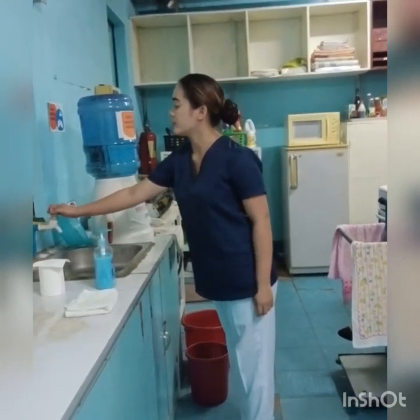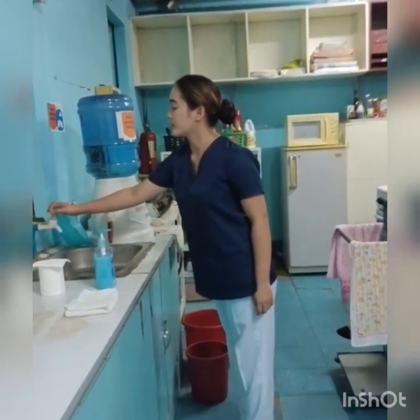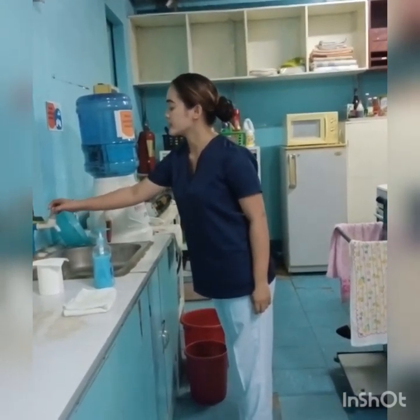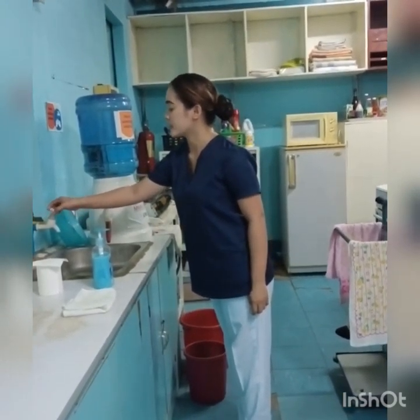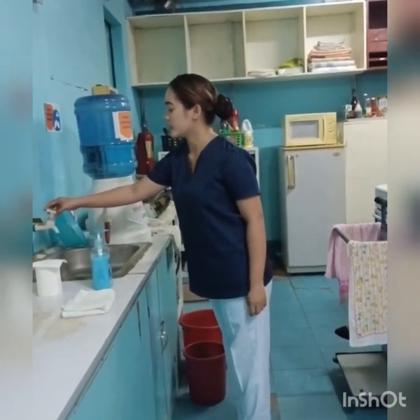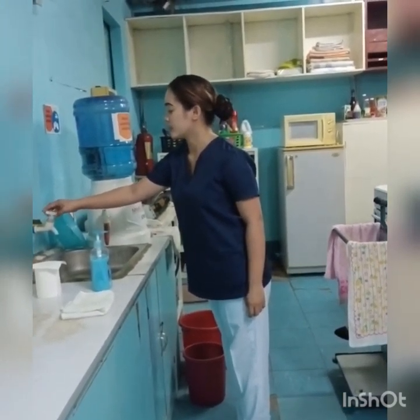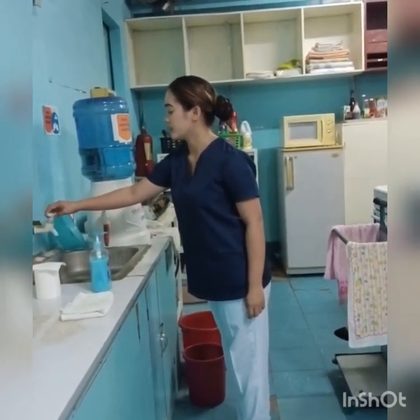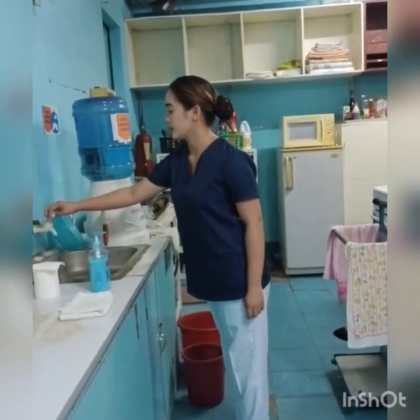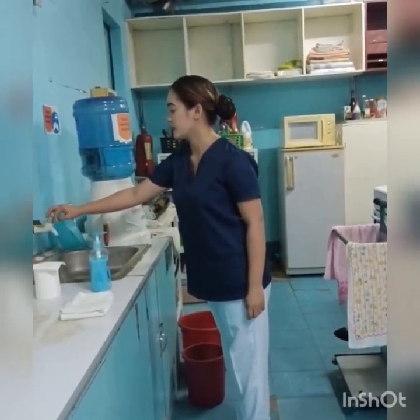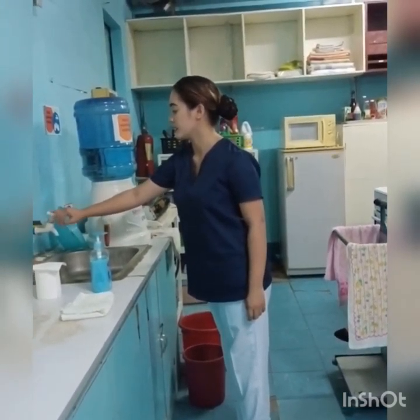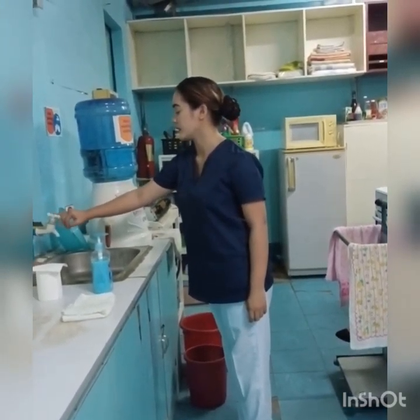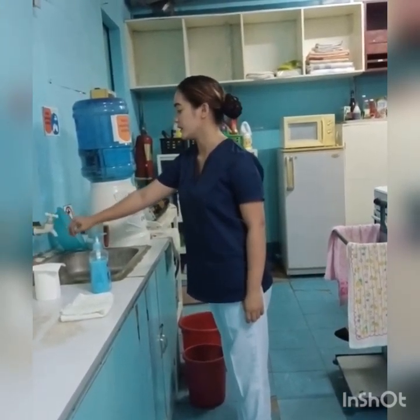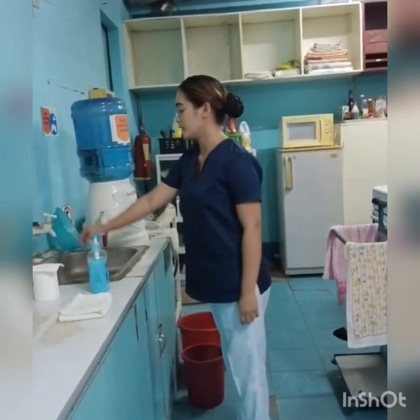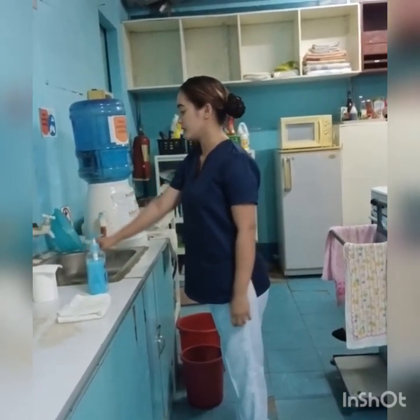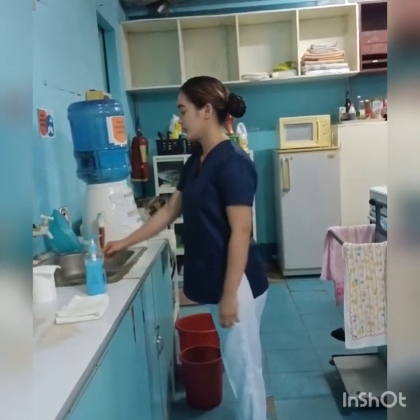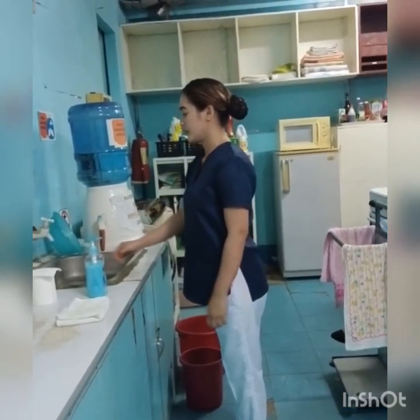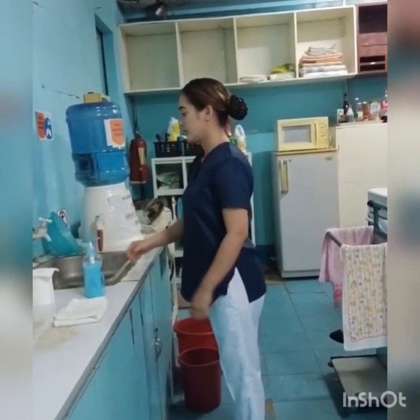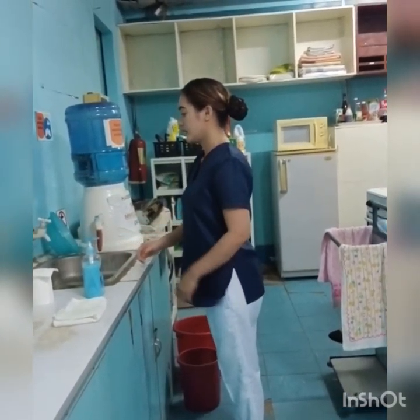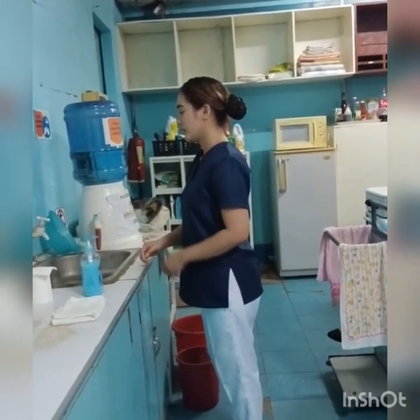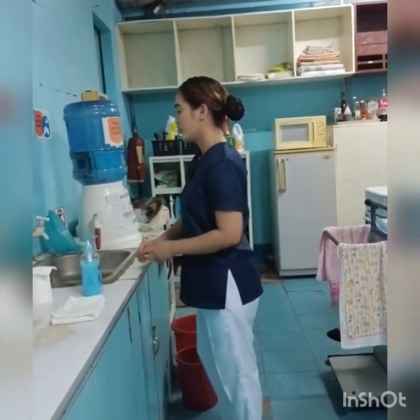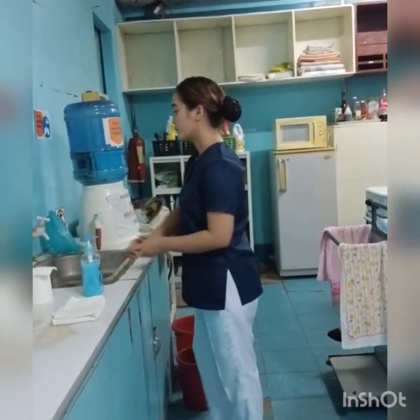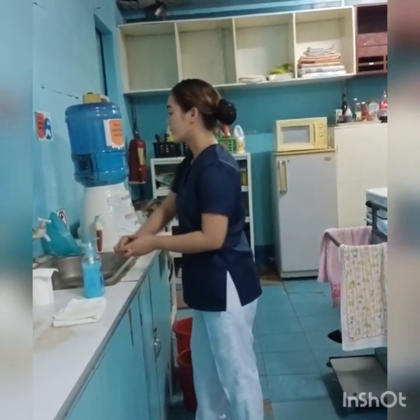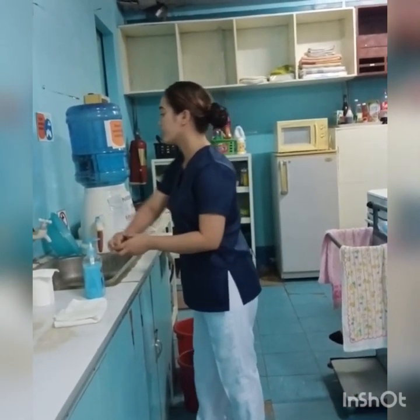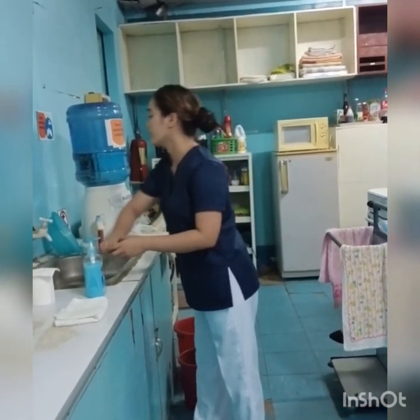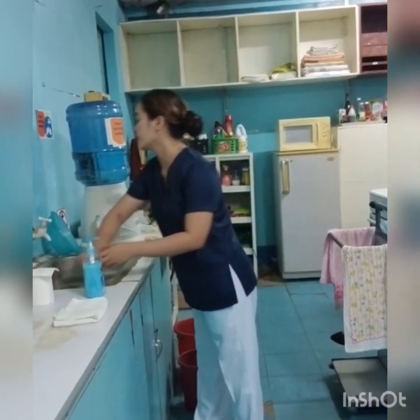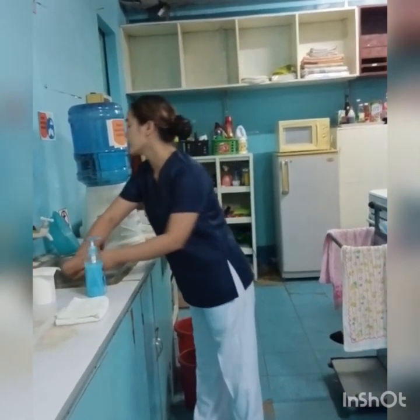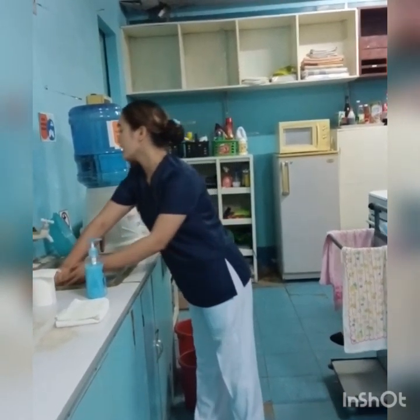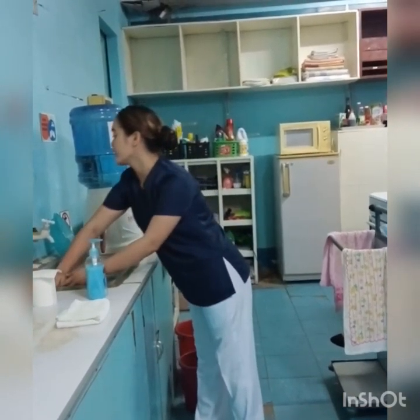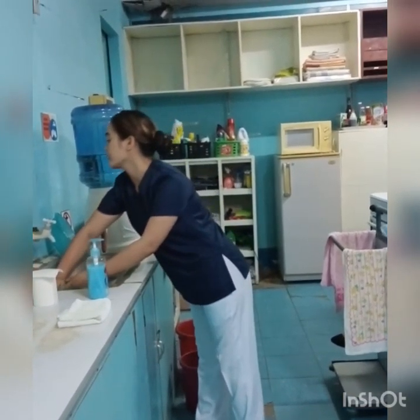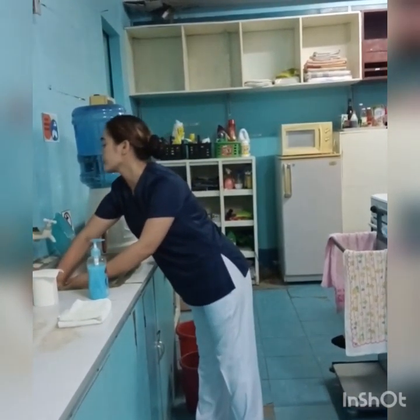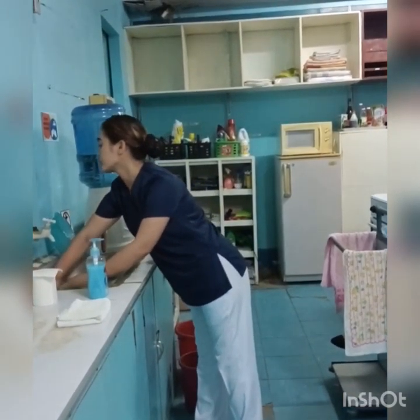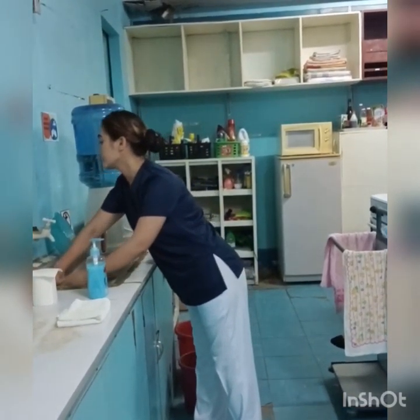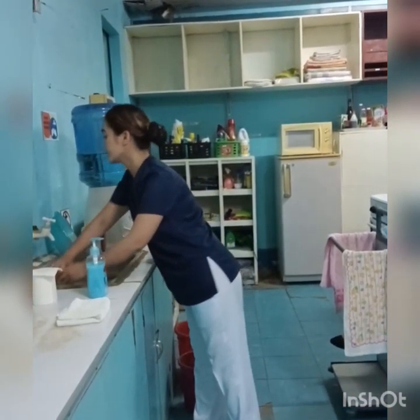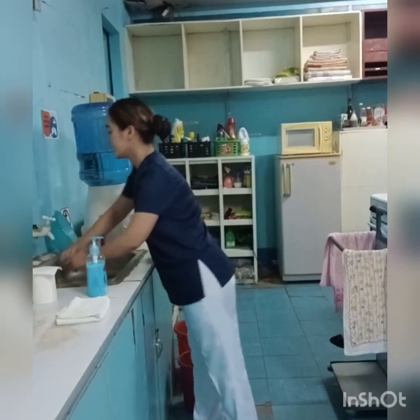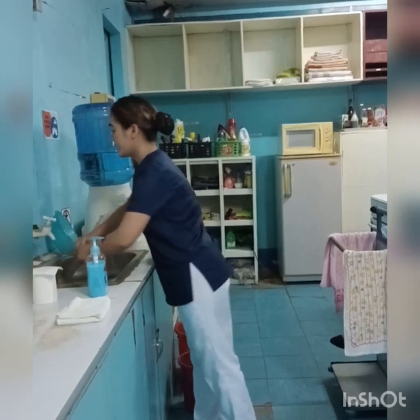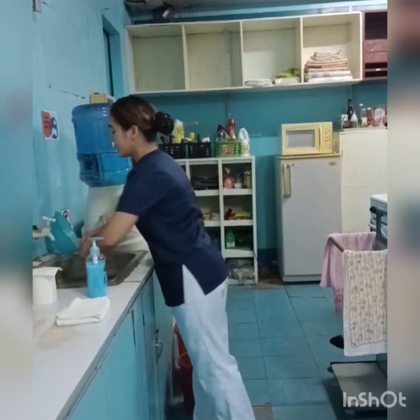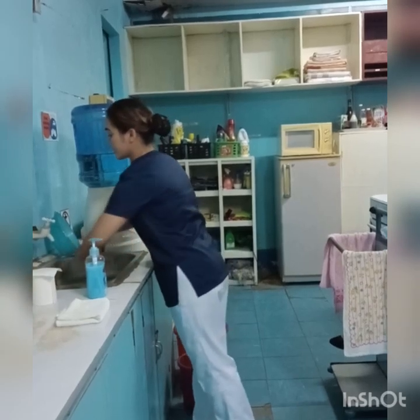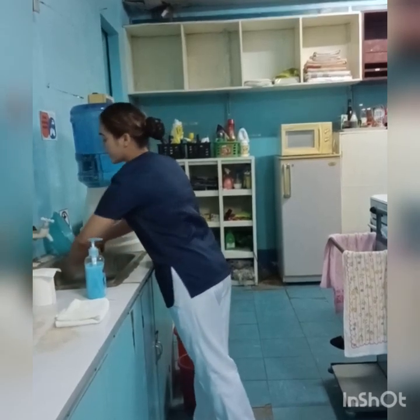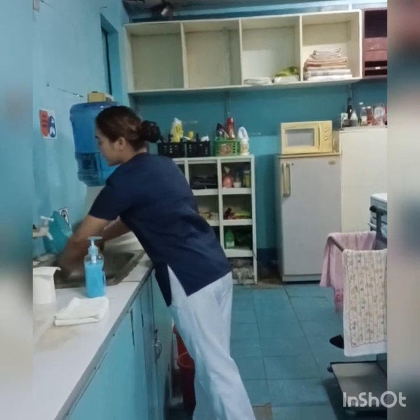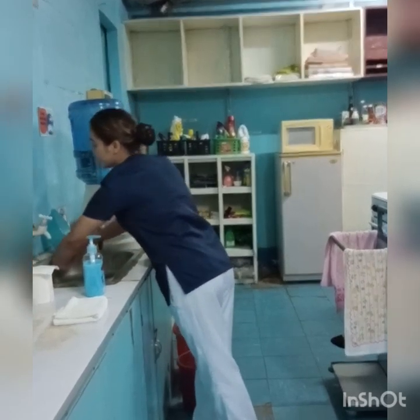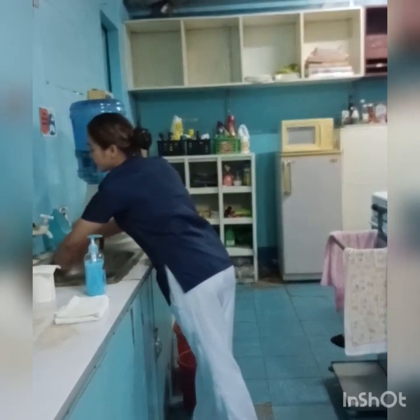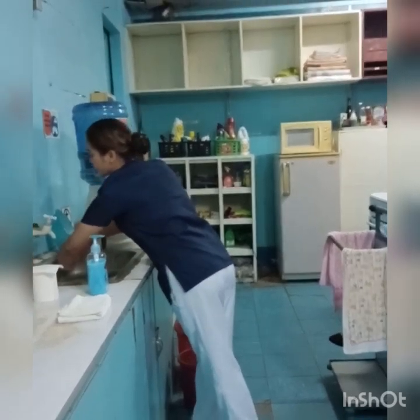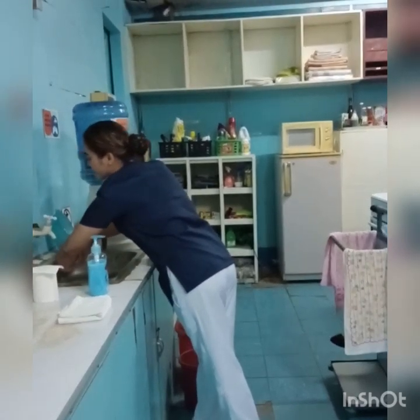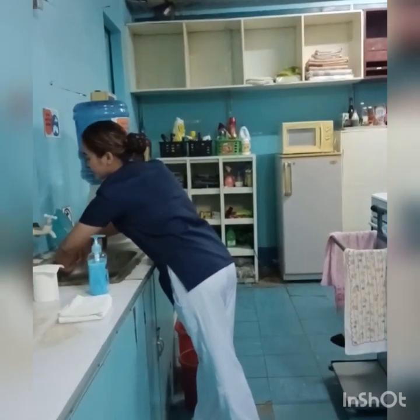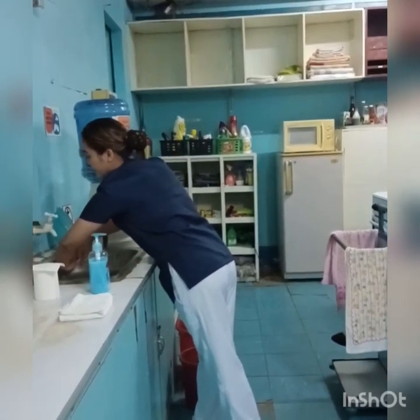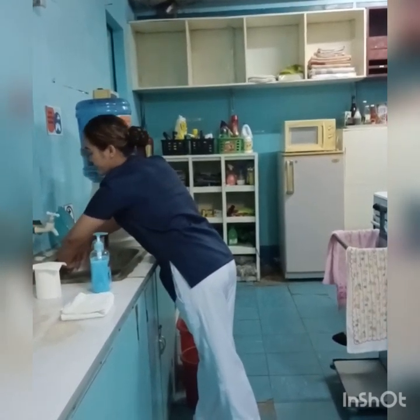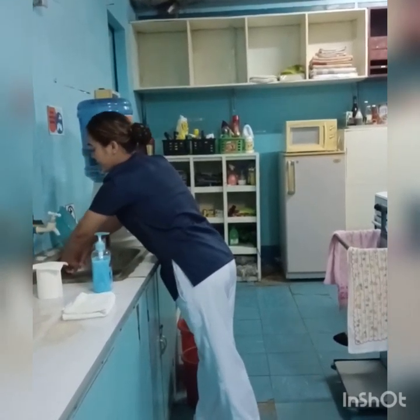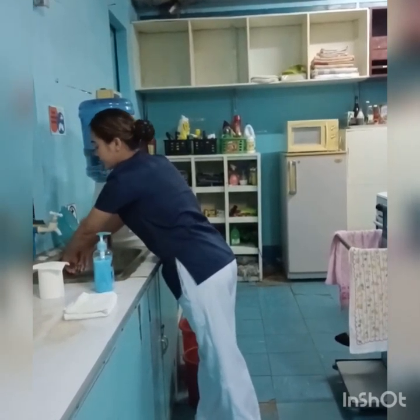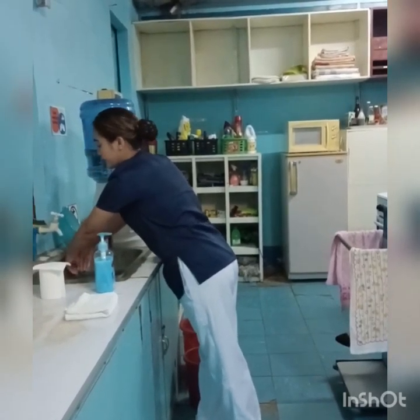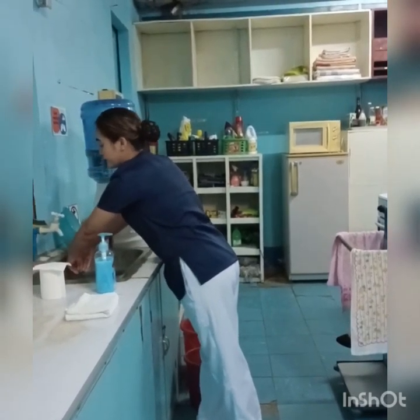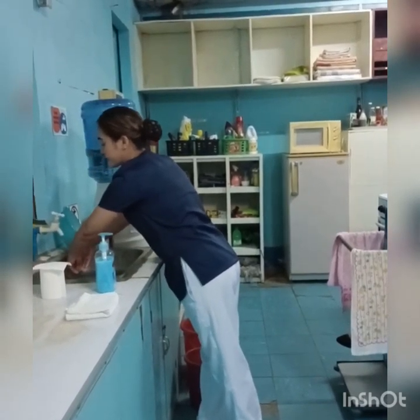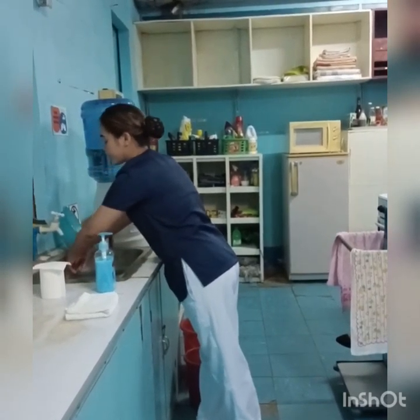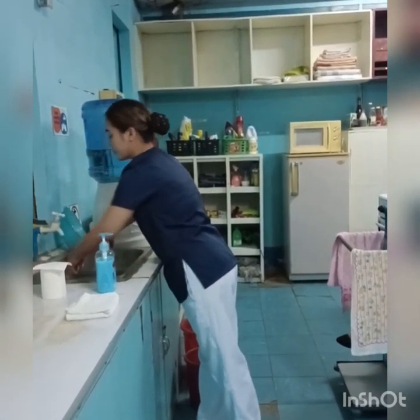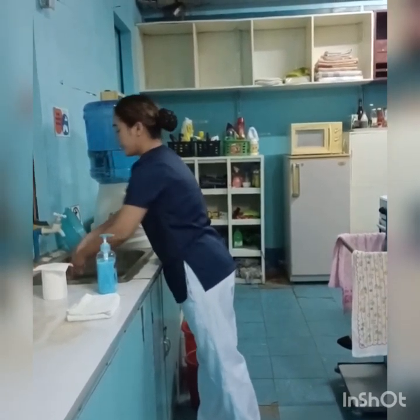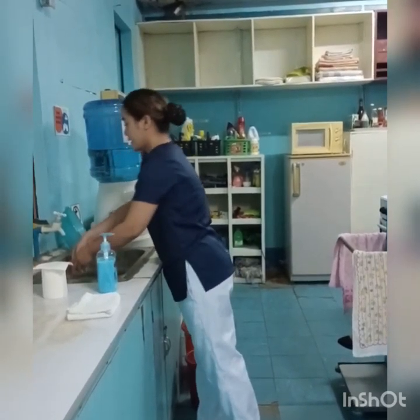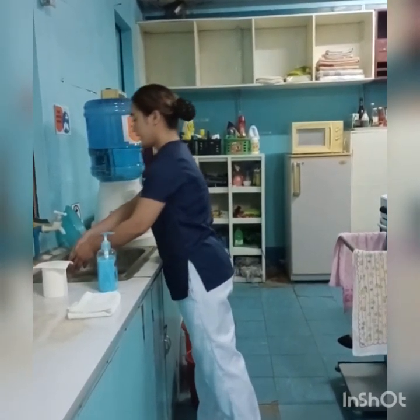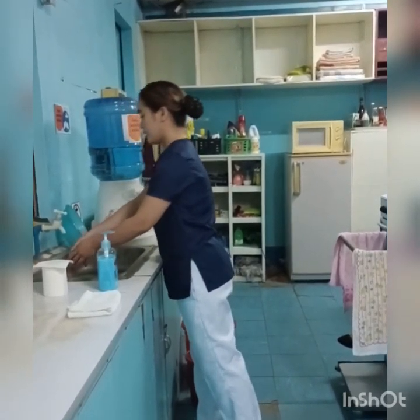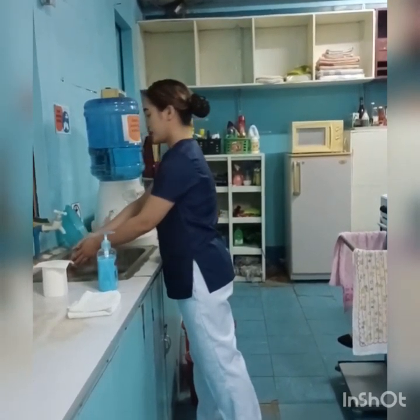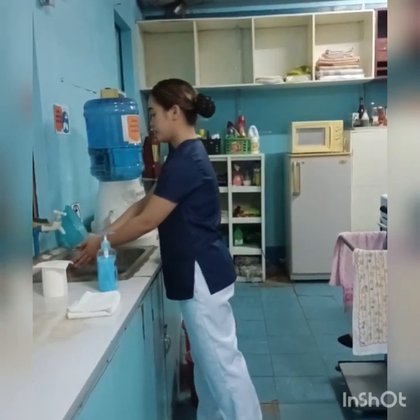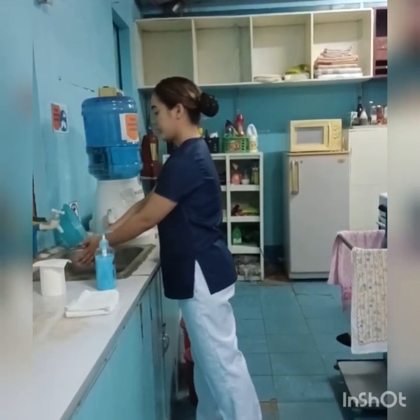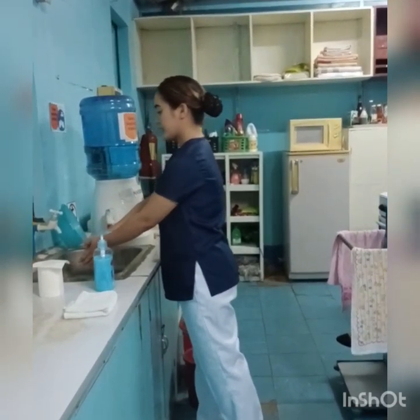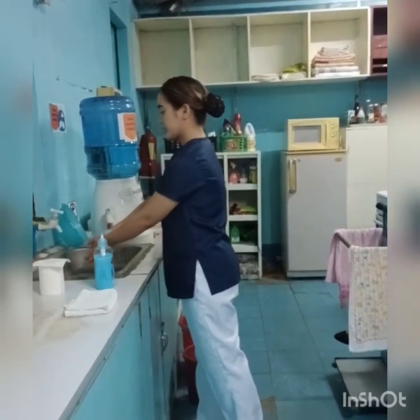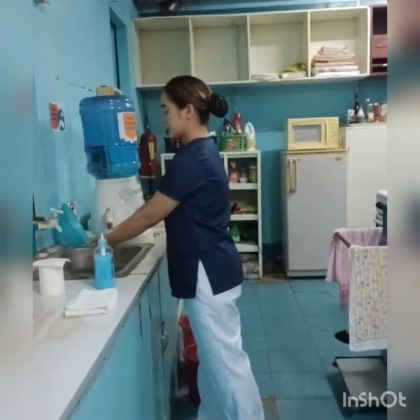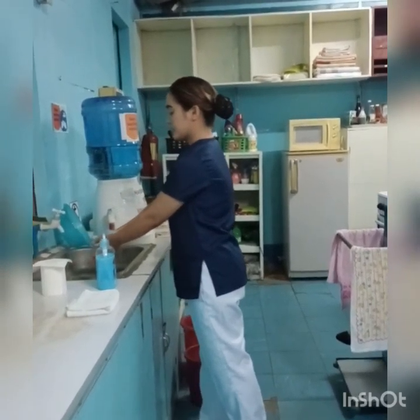Start the faucet. Wet your hands thoroughly under running water, from elbow to fingertips.